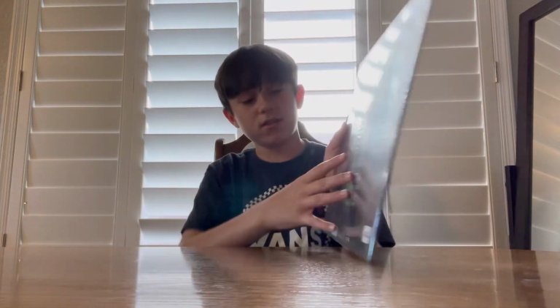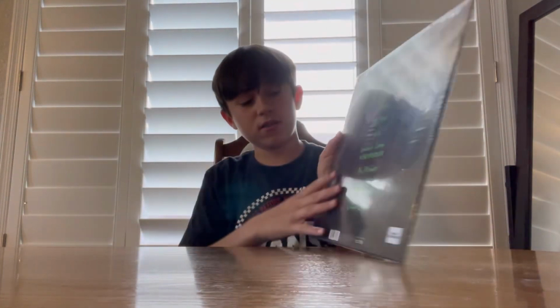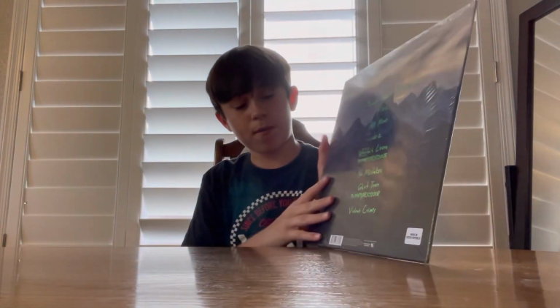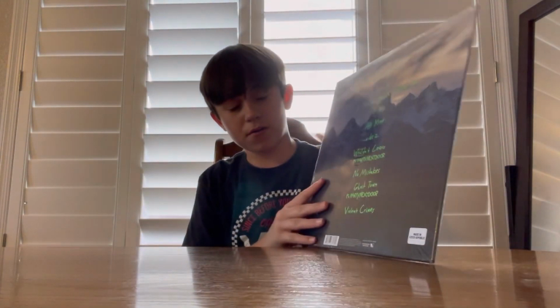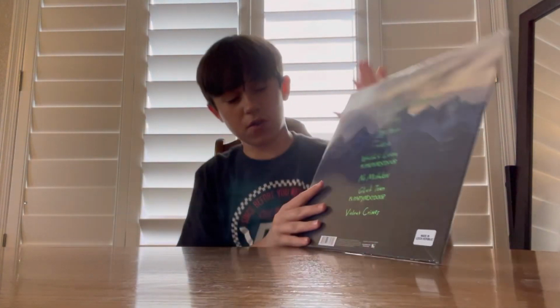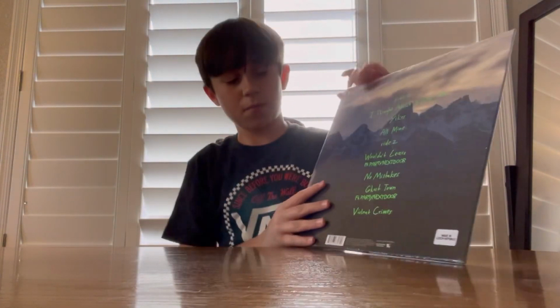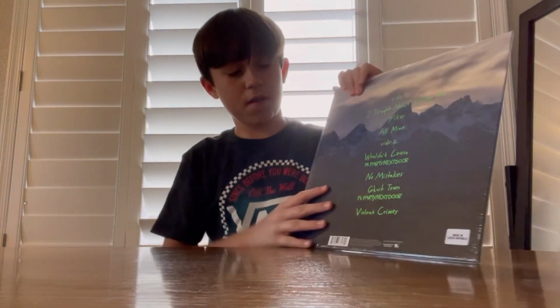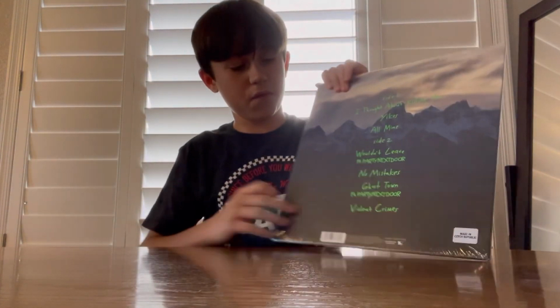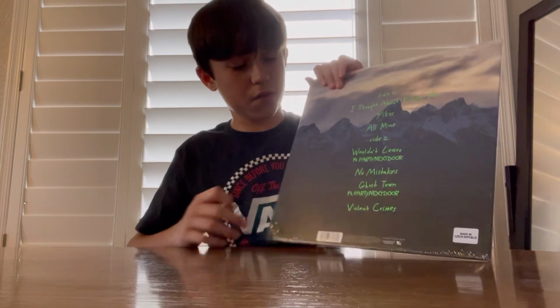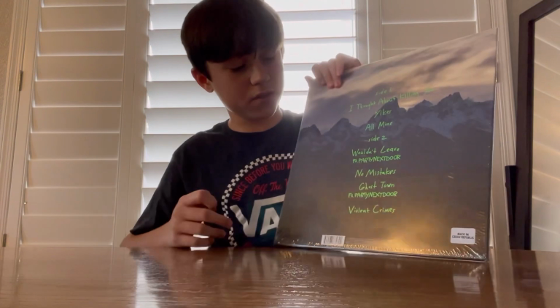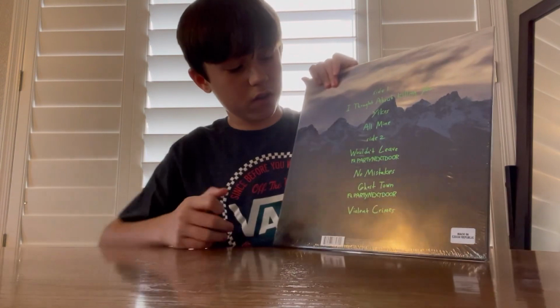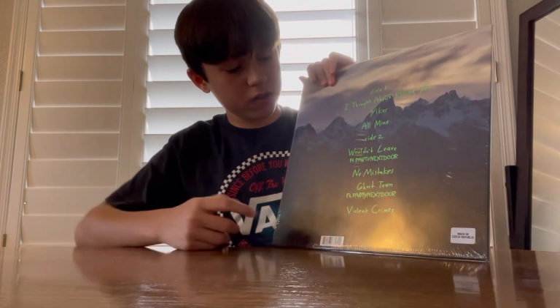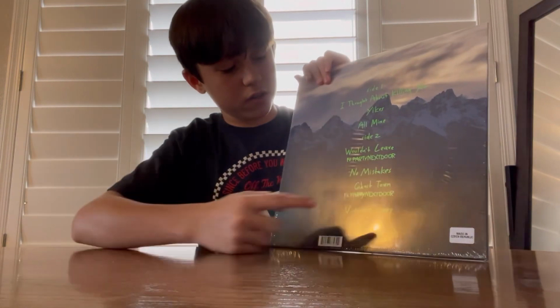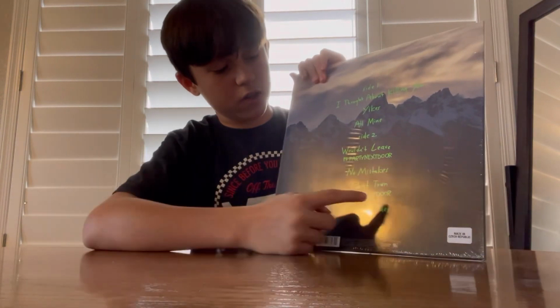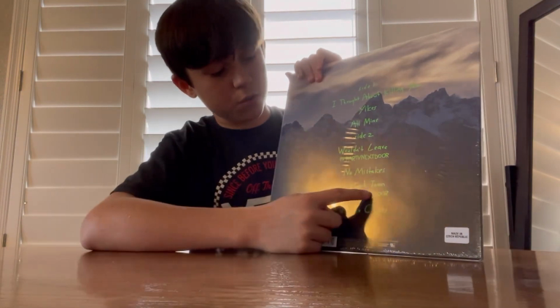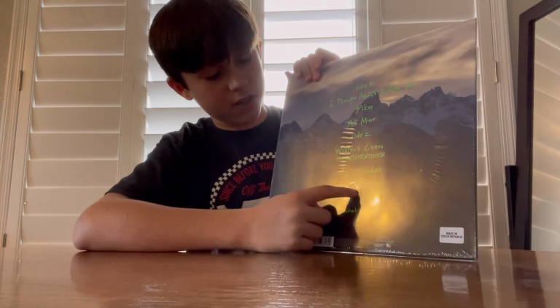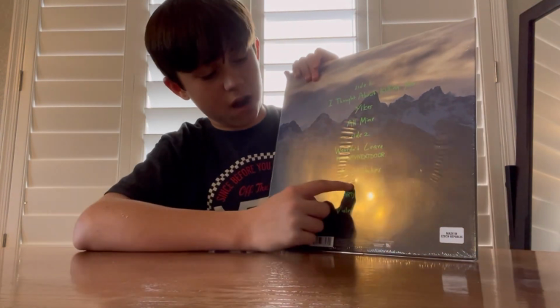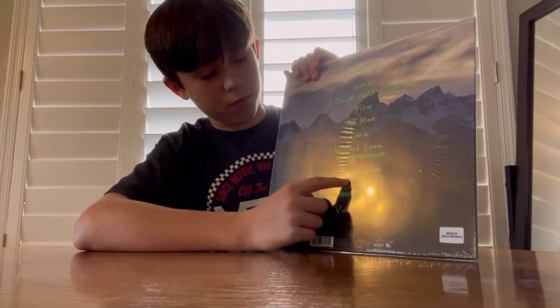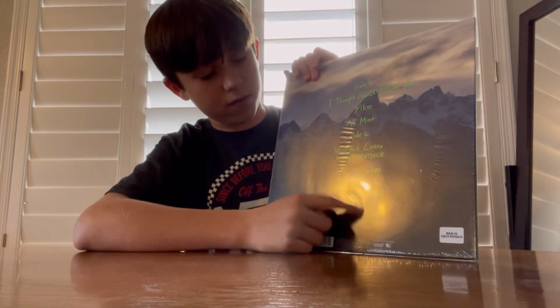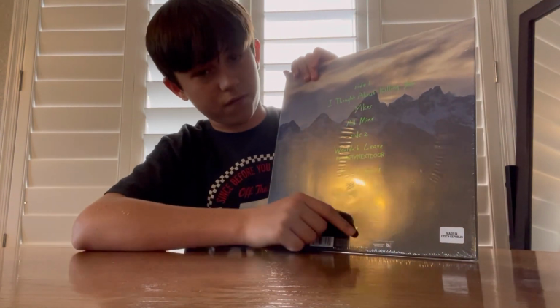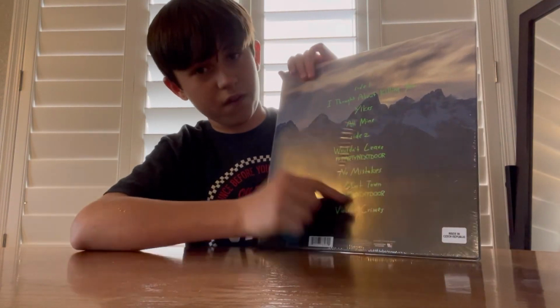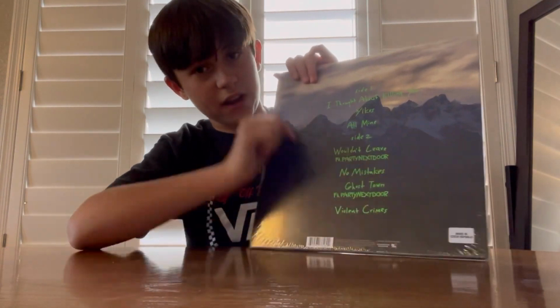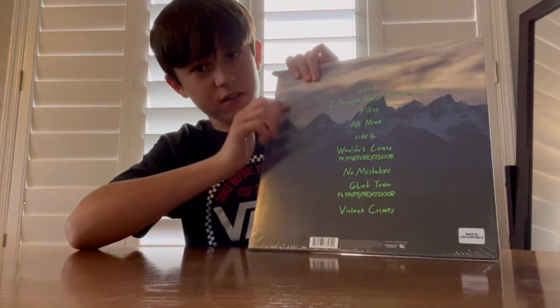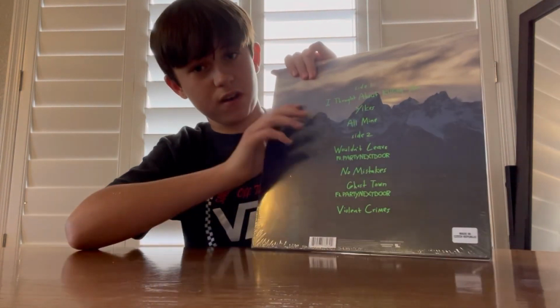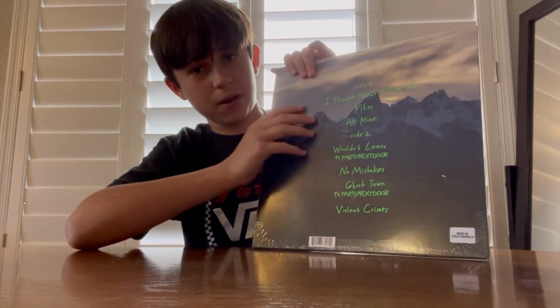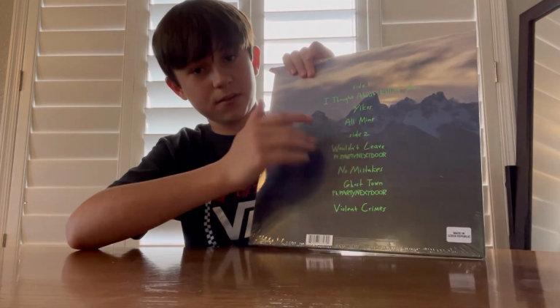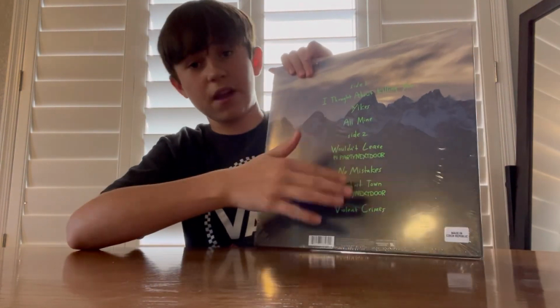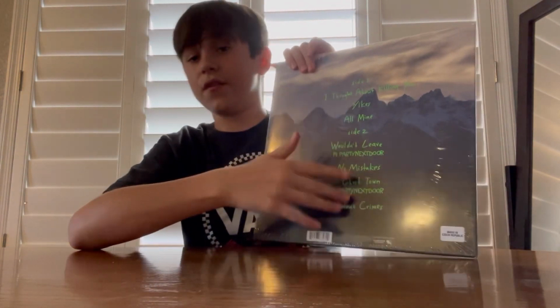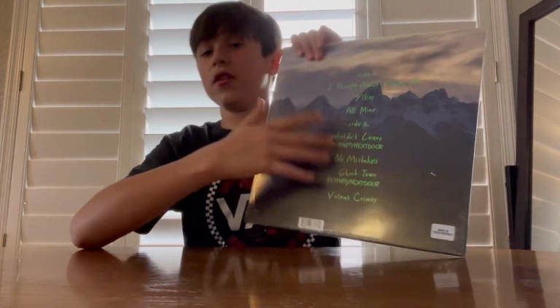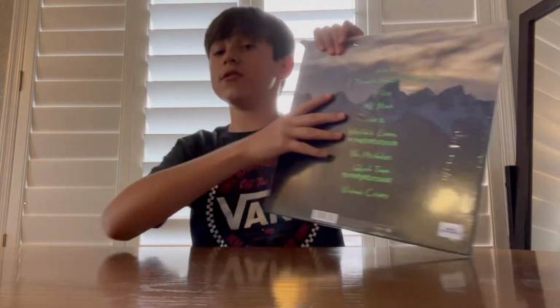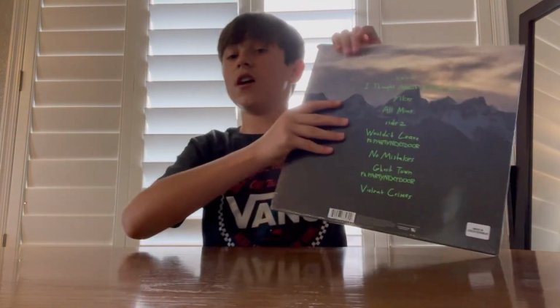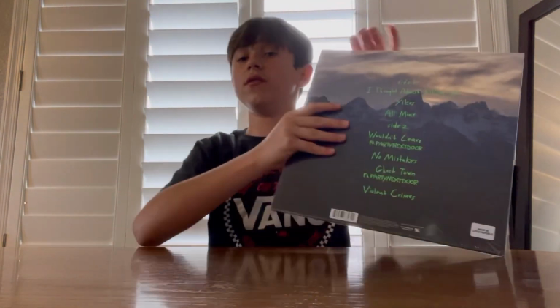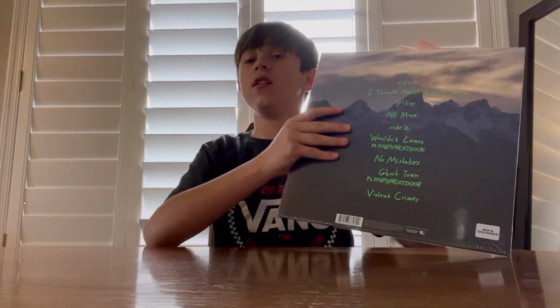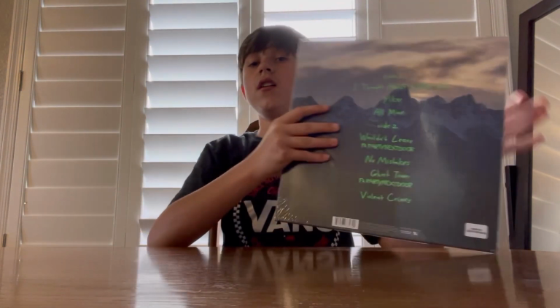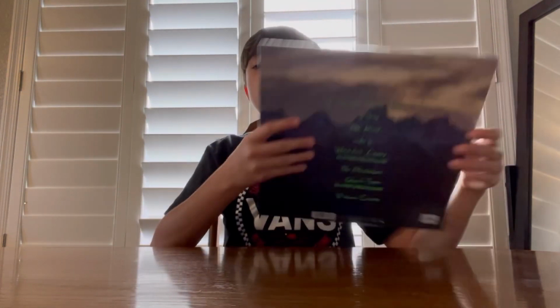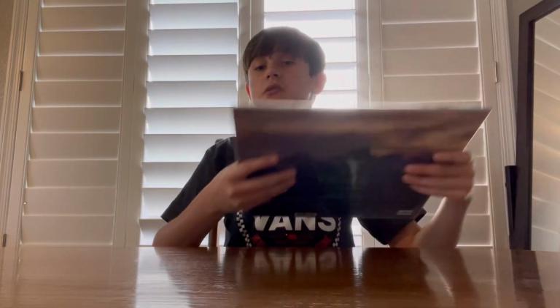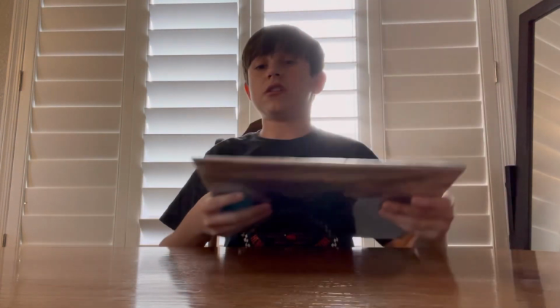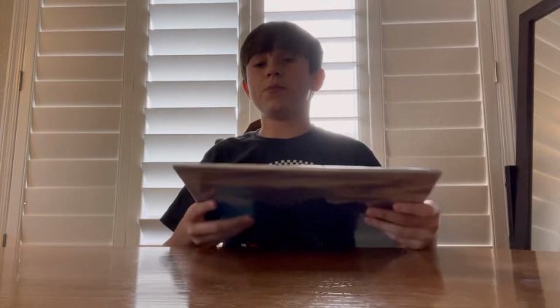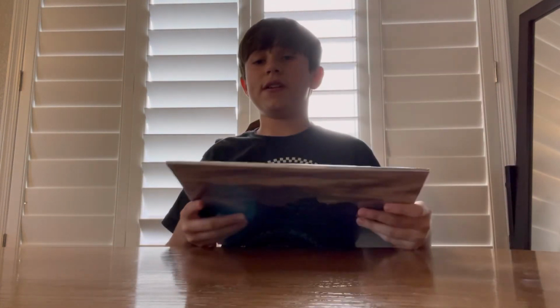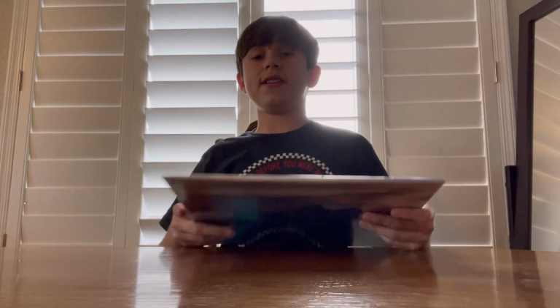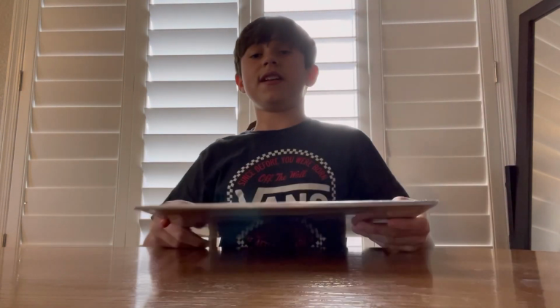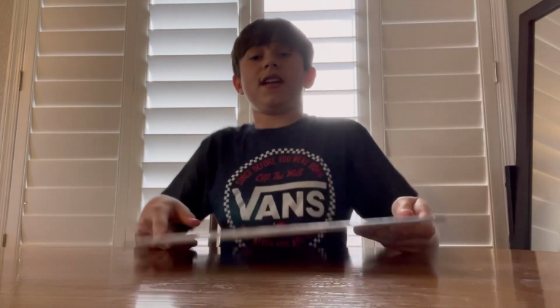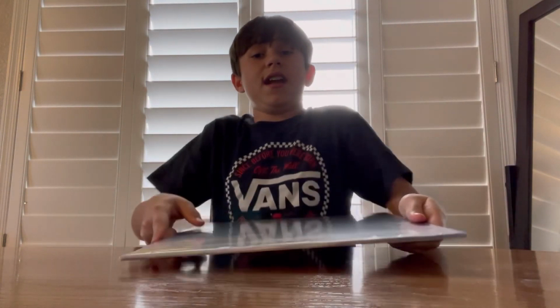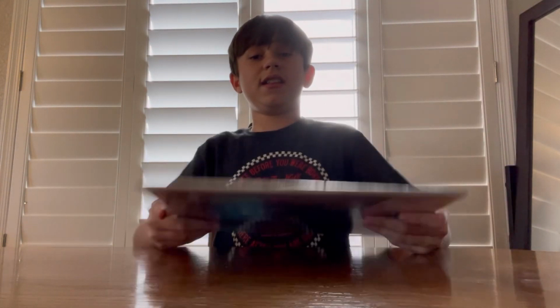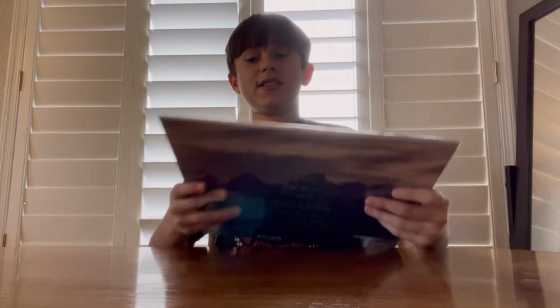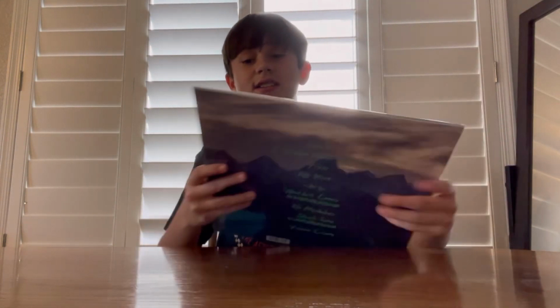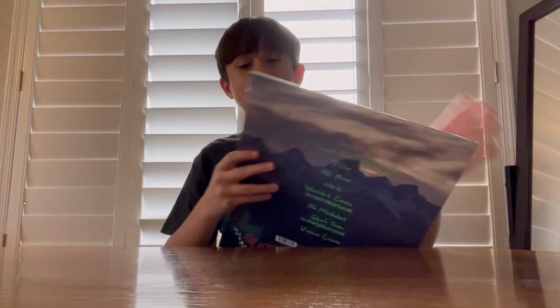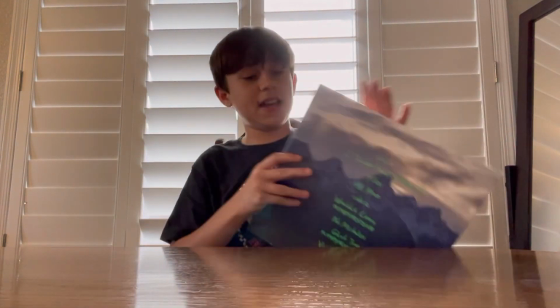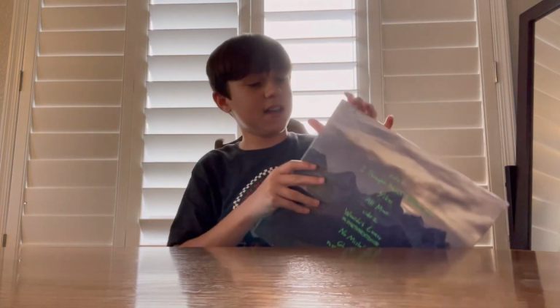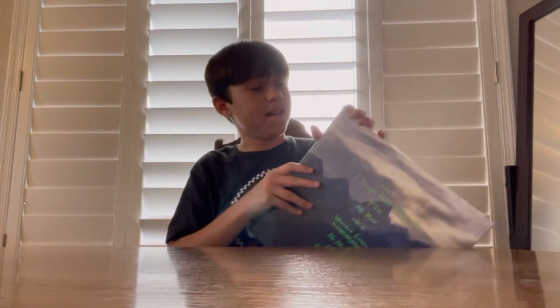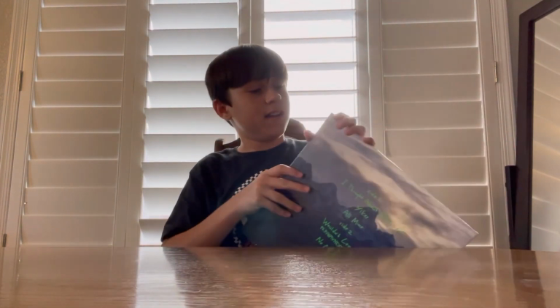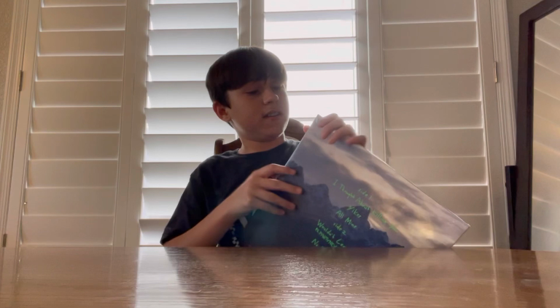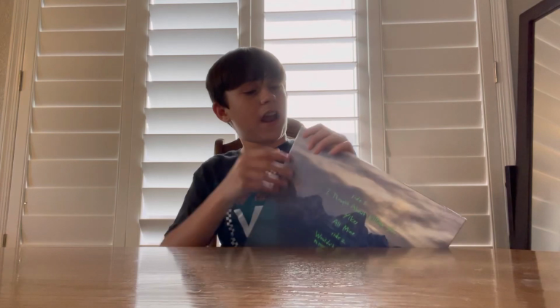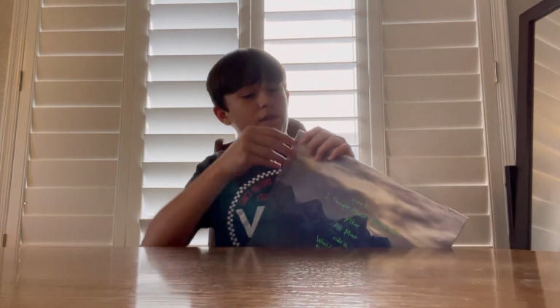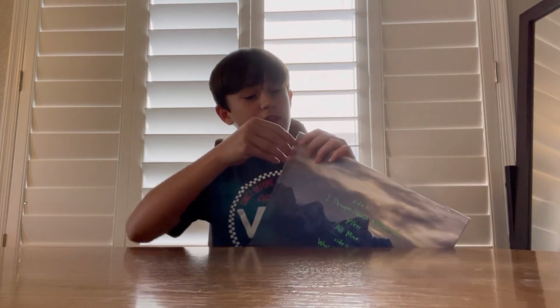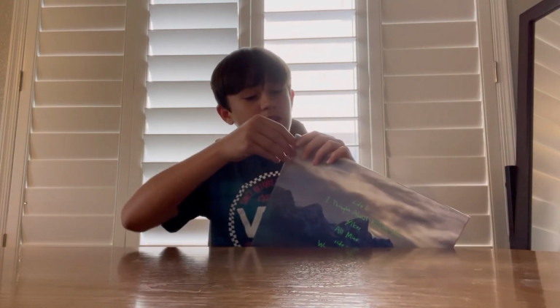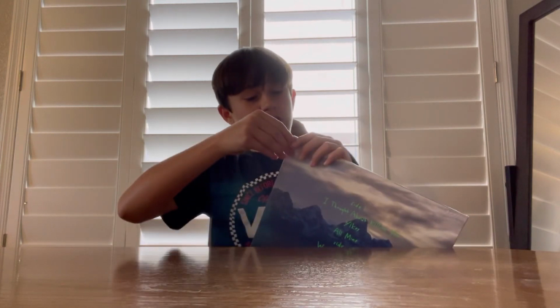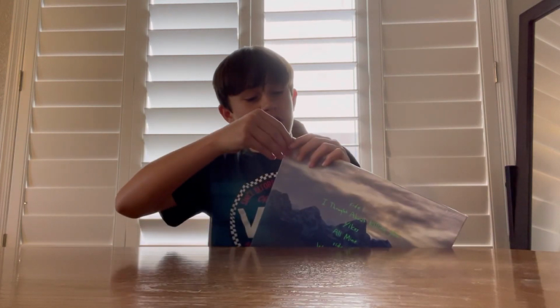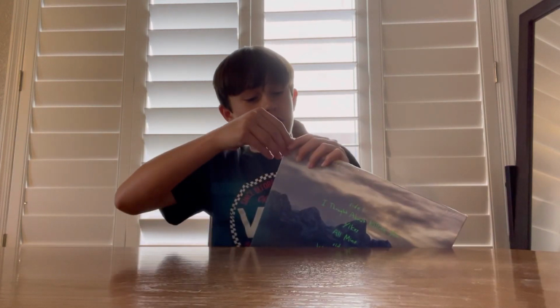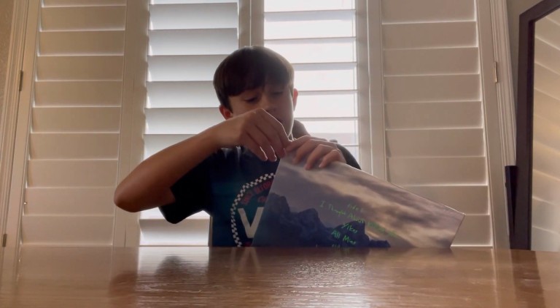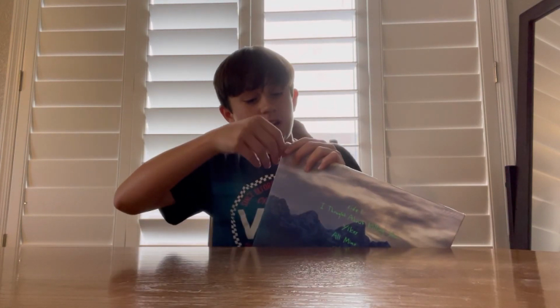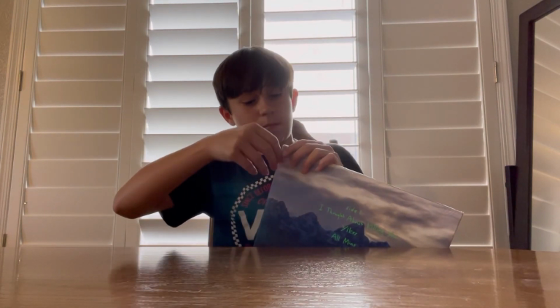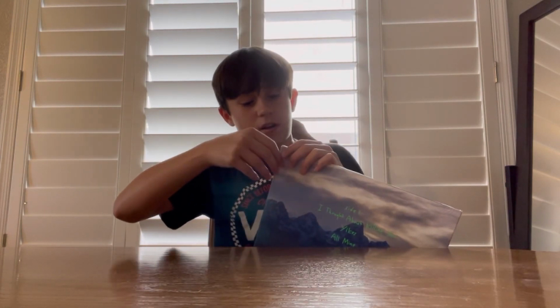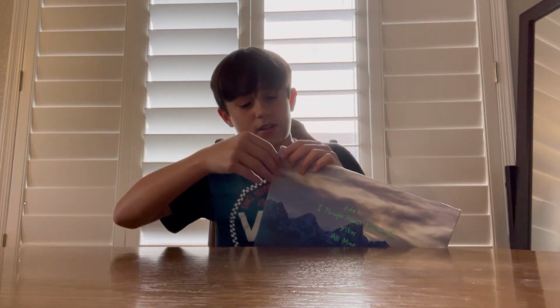Probably some of my favorite songs are Ghost Town and Violent Crimes. Definitely Ghost Town — Ghost Town is amazing. And yeah, let's dive into this unboxing.